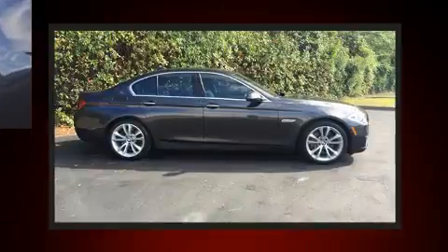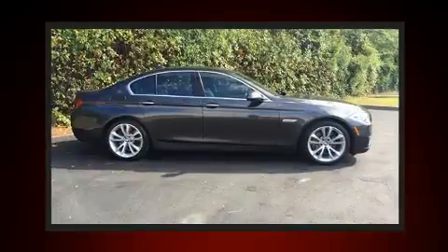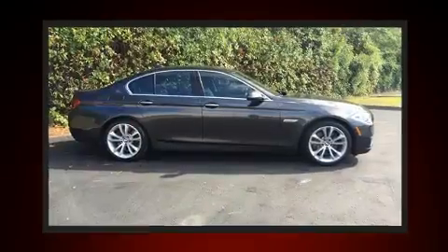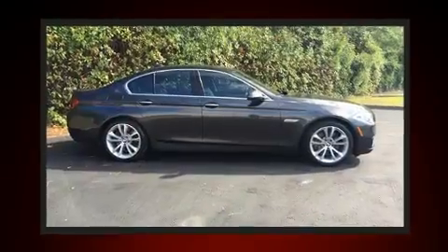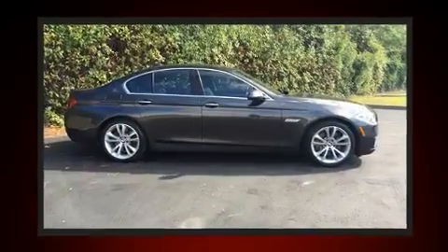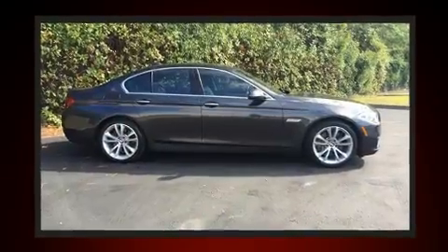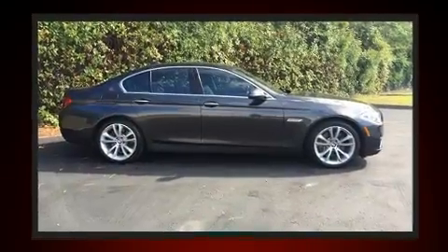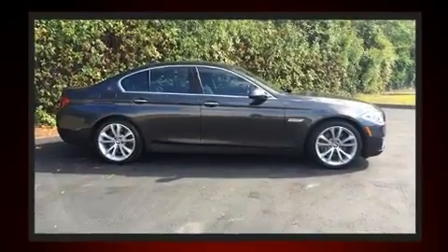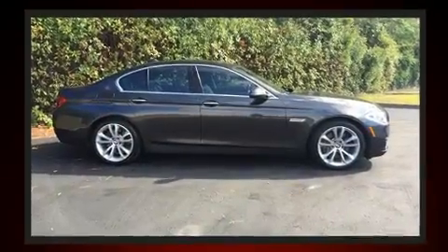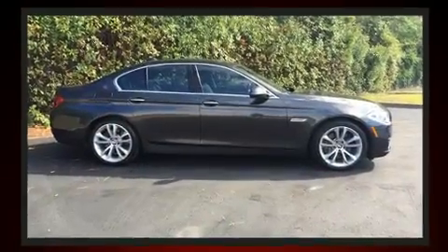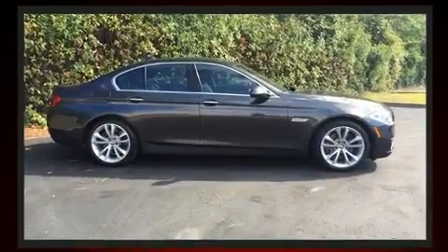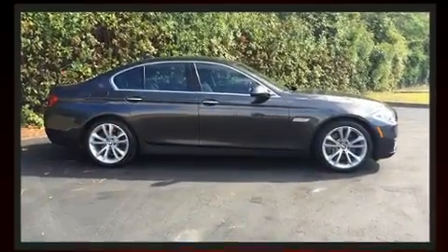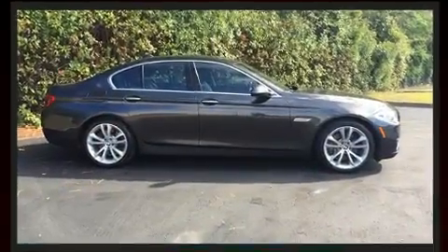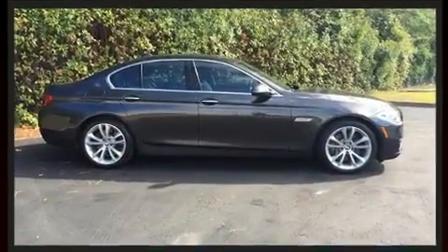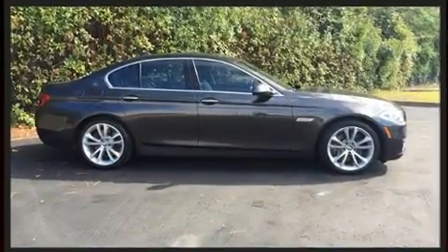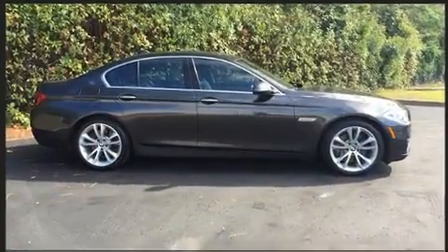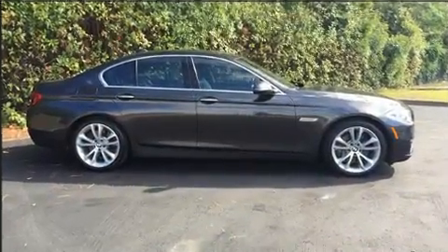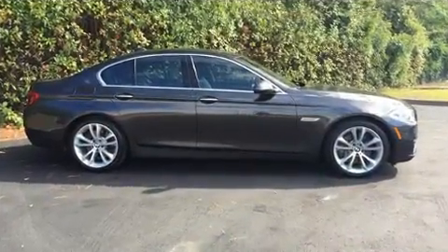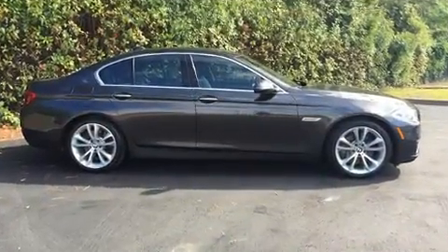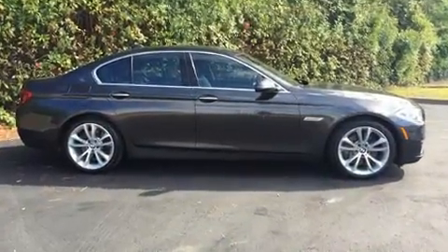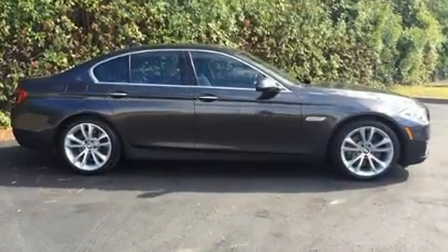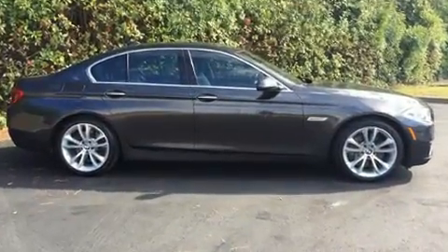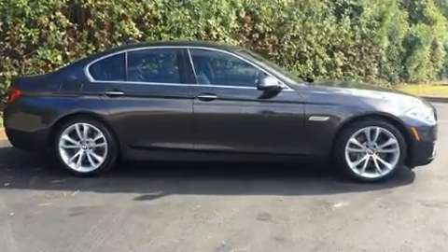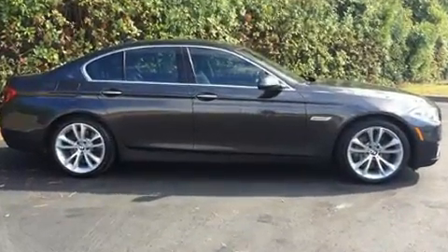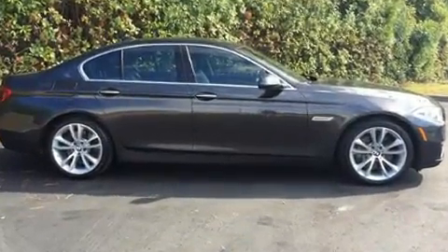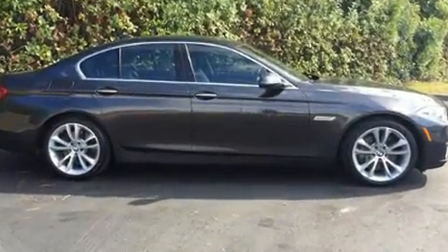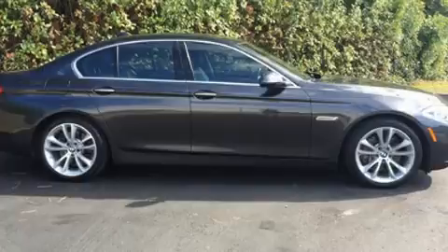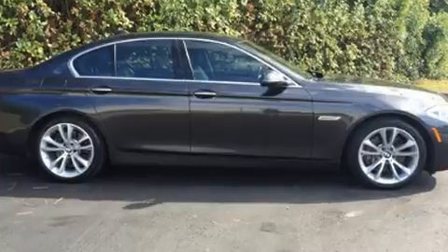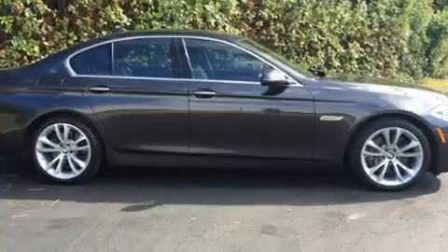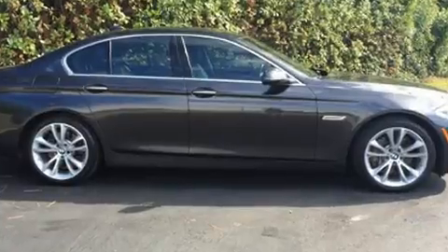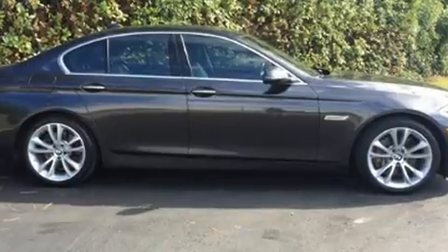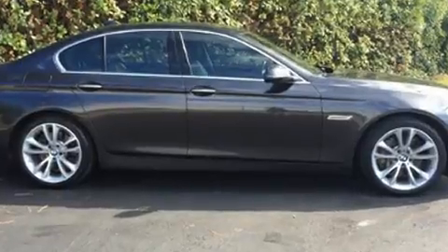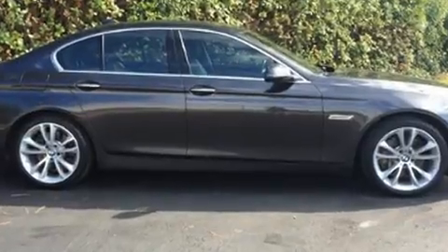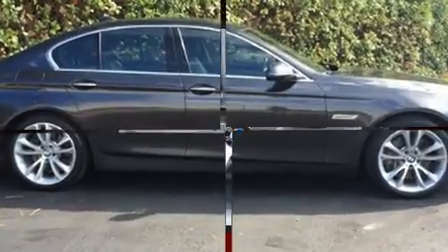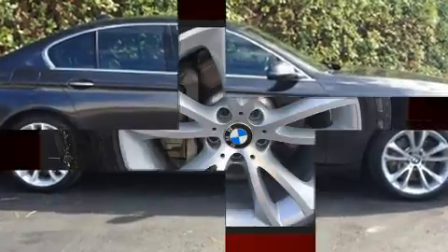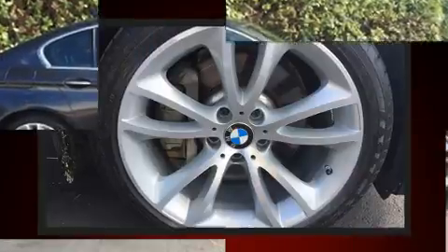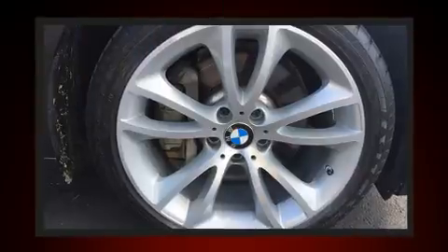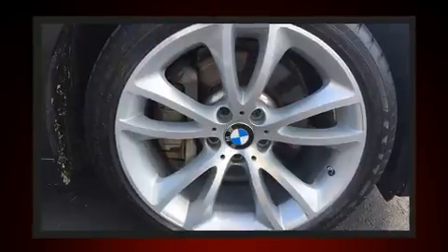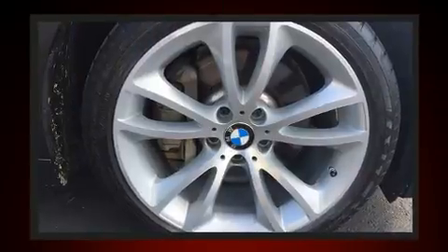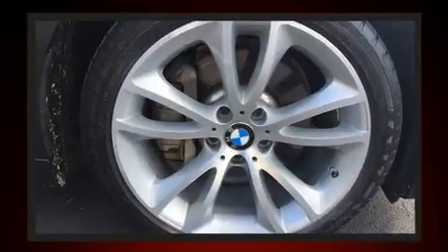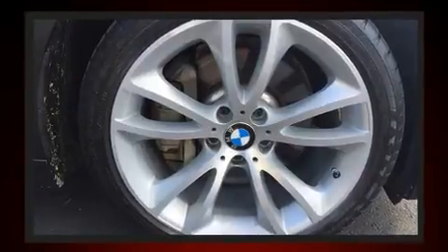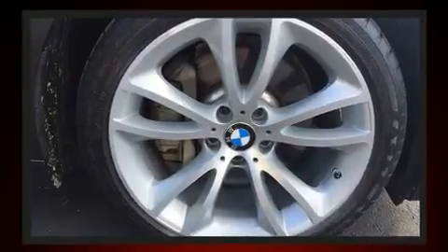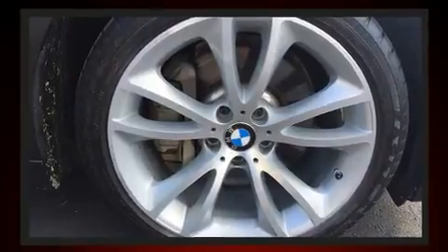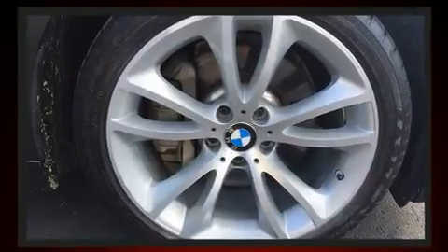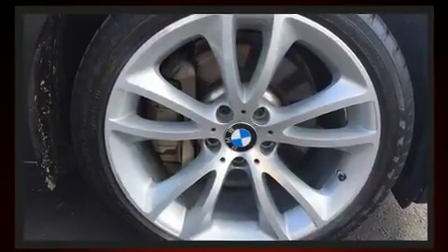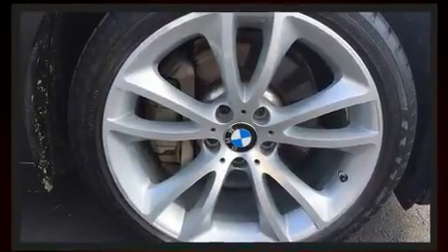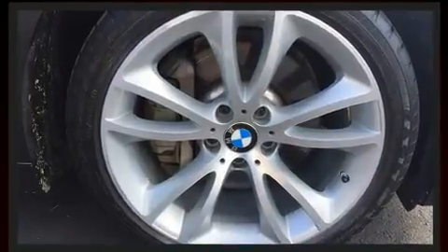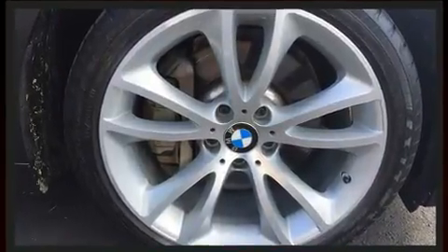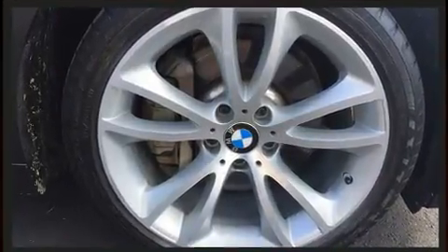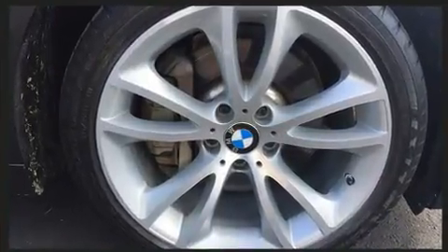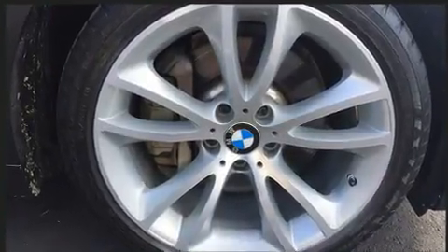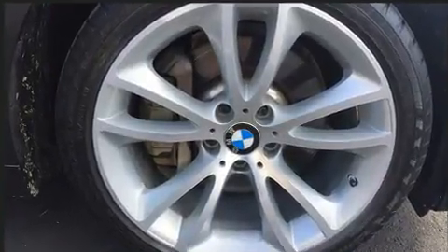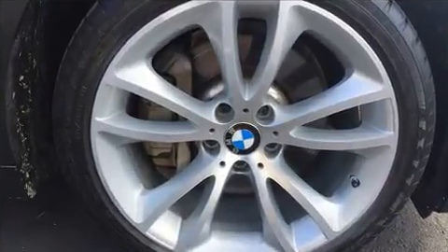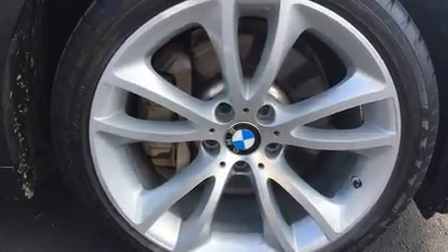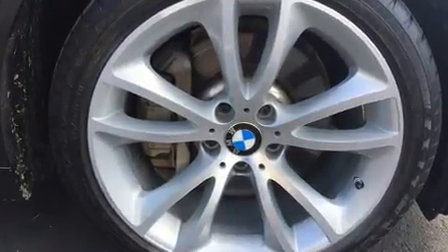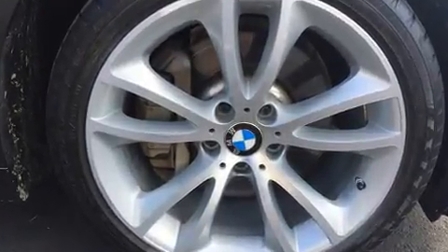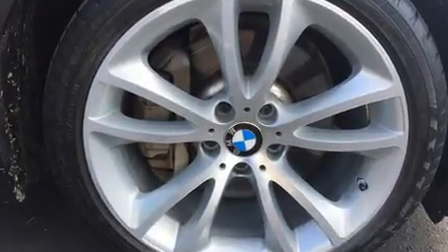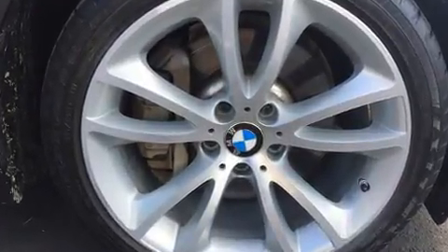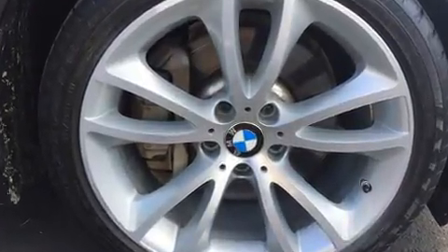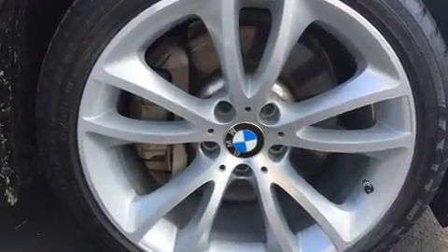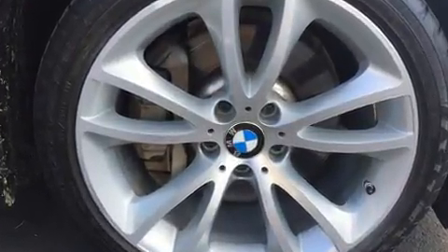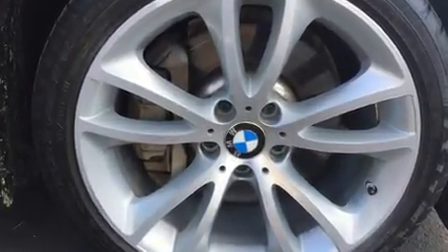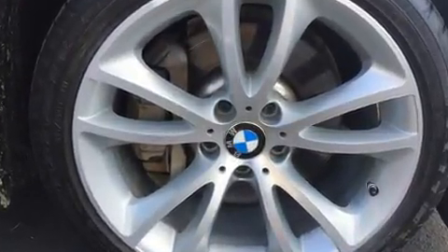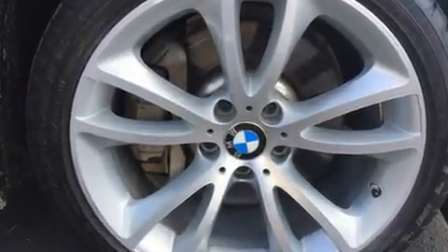BMW prioritized fit and finish, as evidenced by power trunk closing assist, blind spot sensor, and power seats.